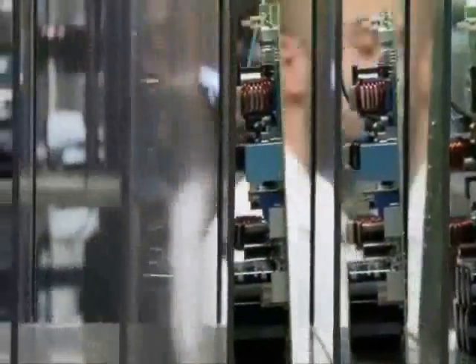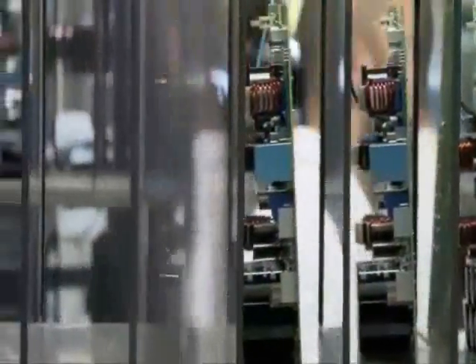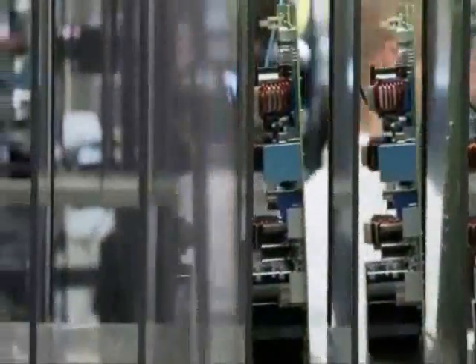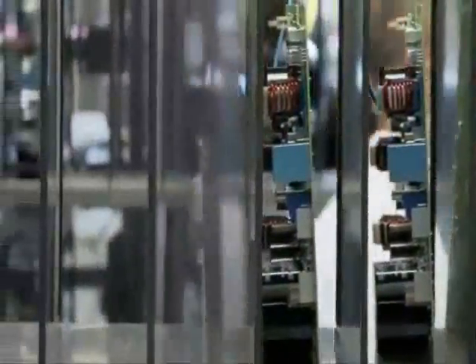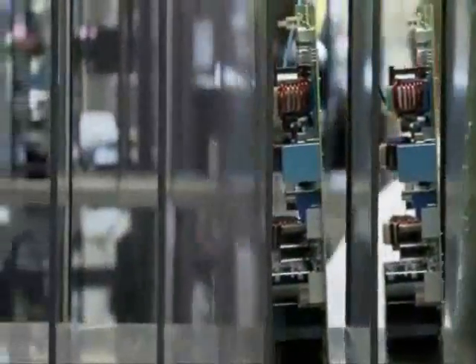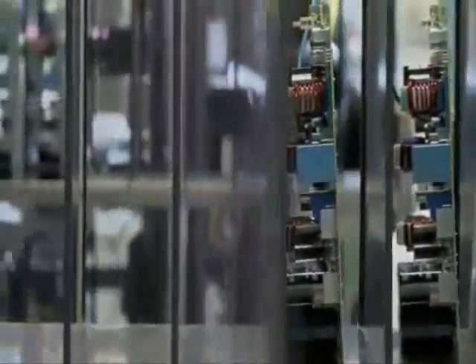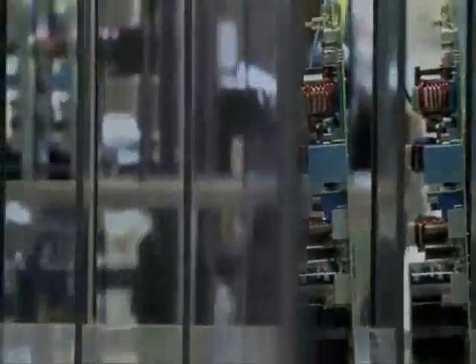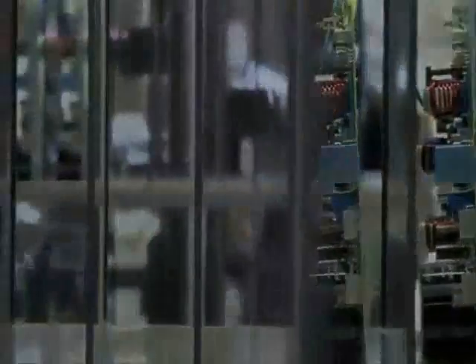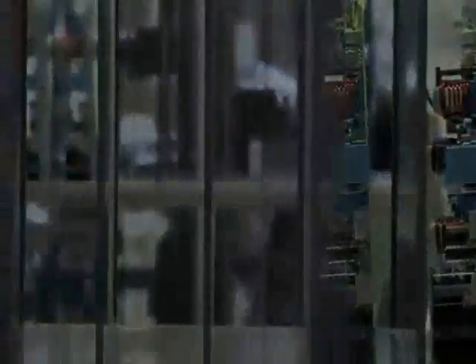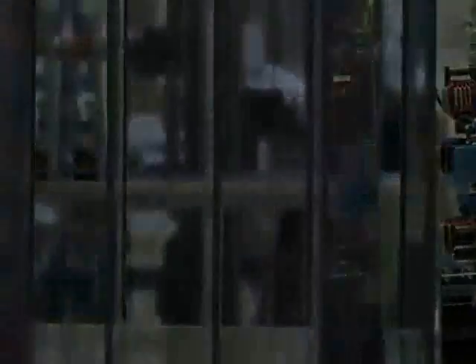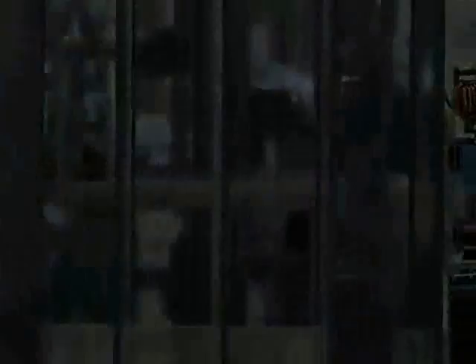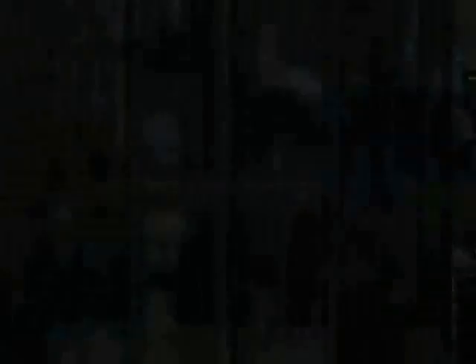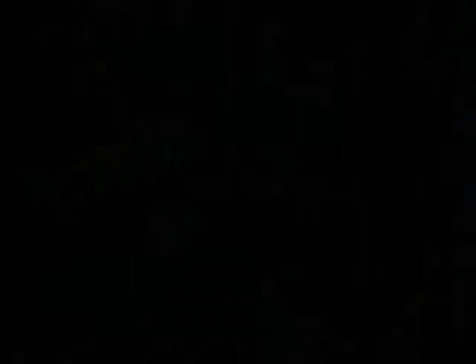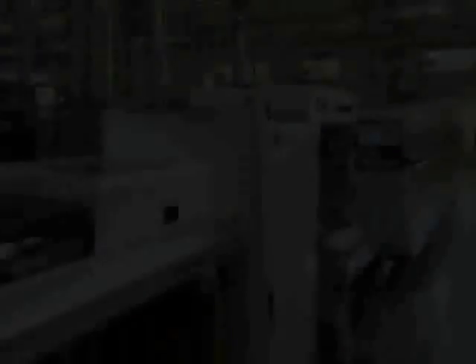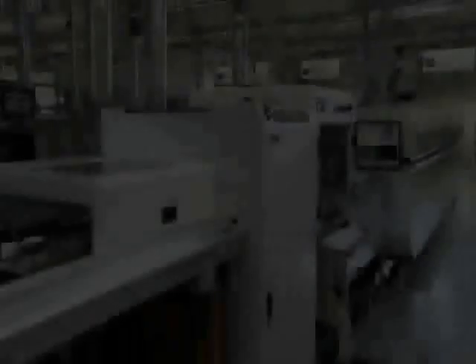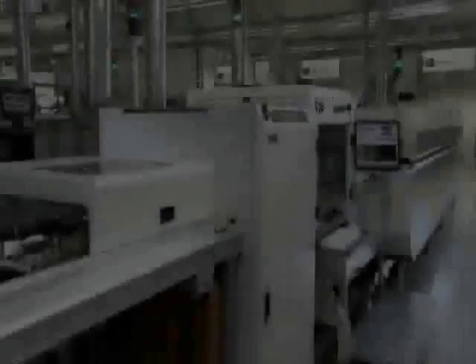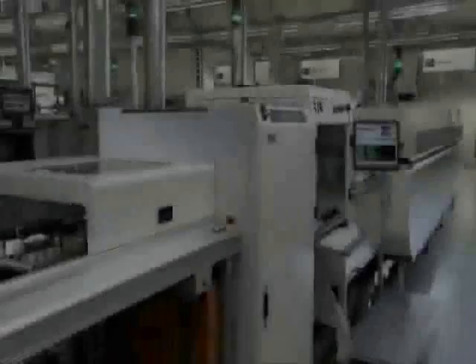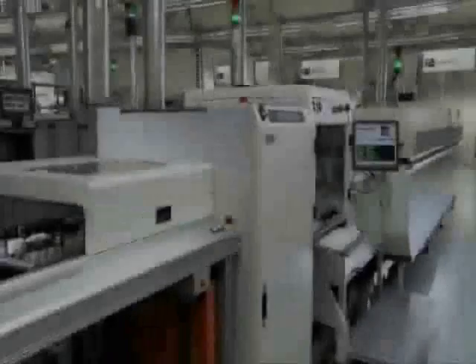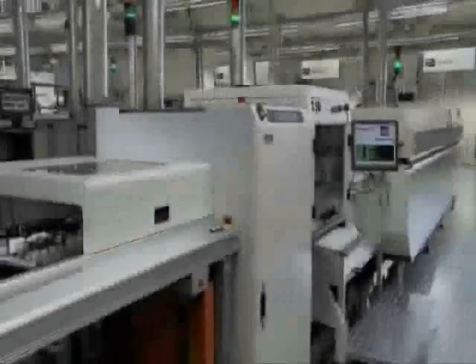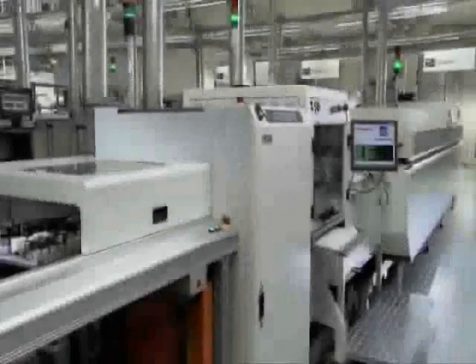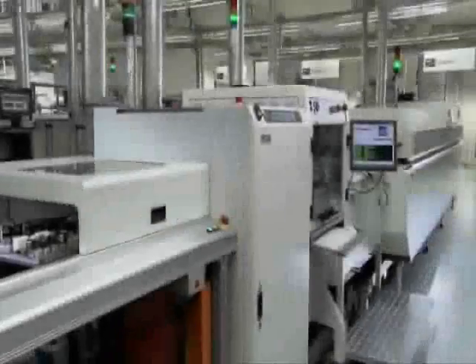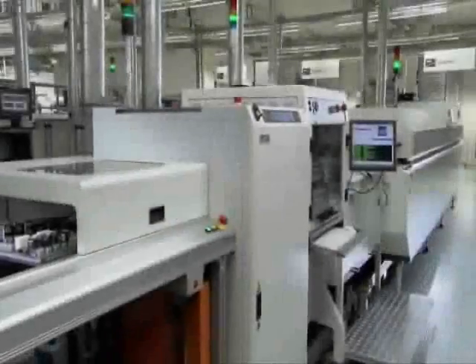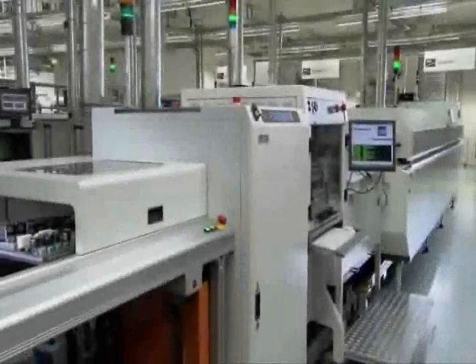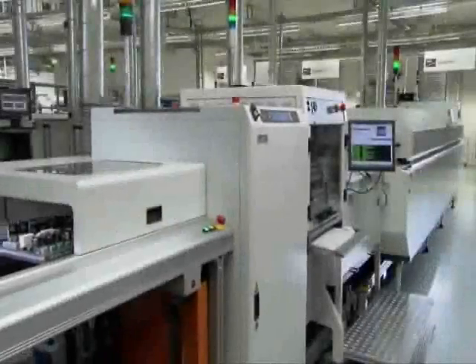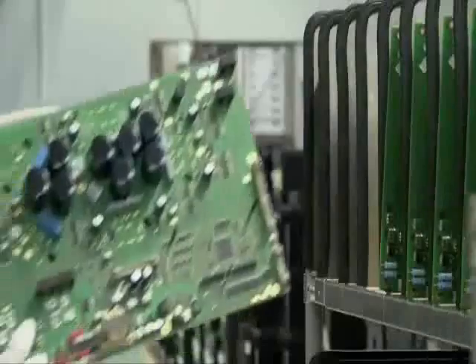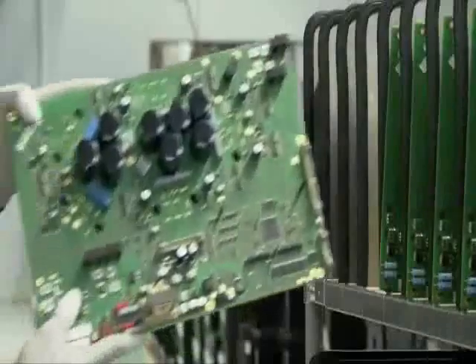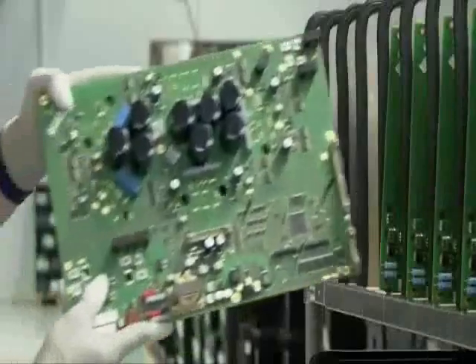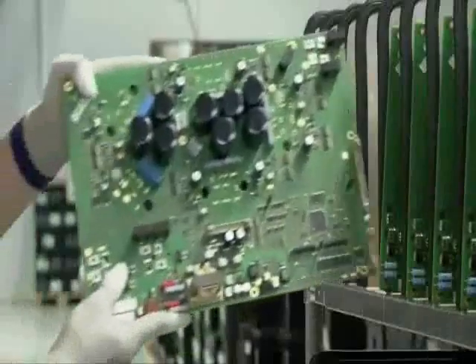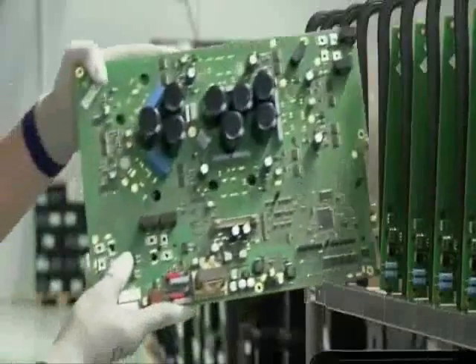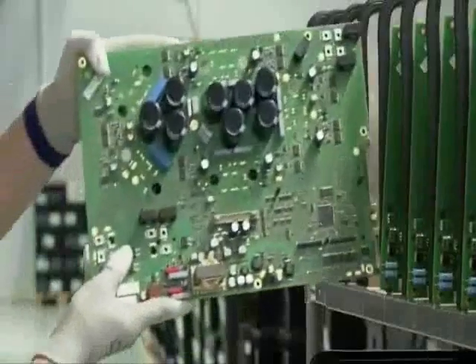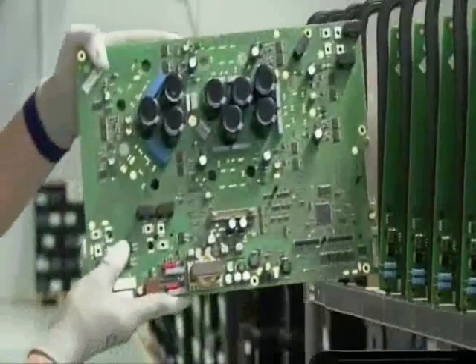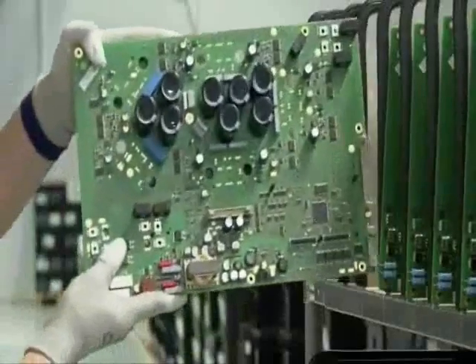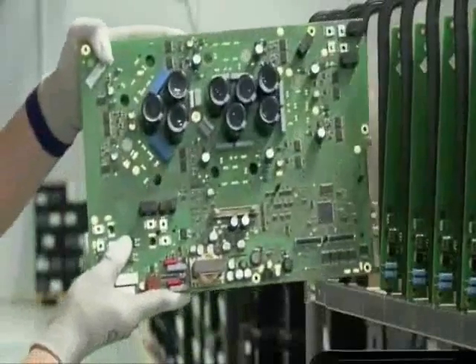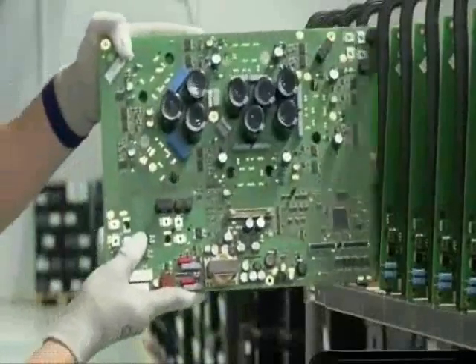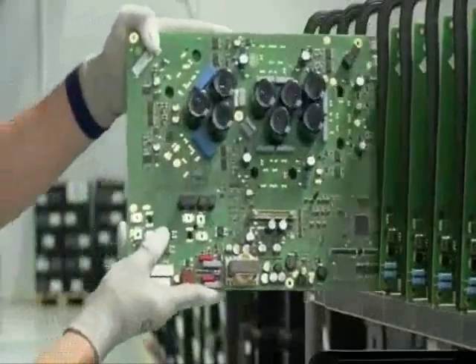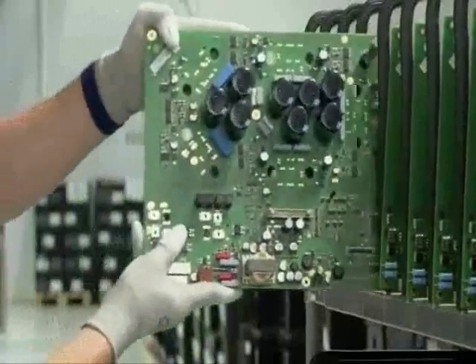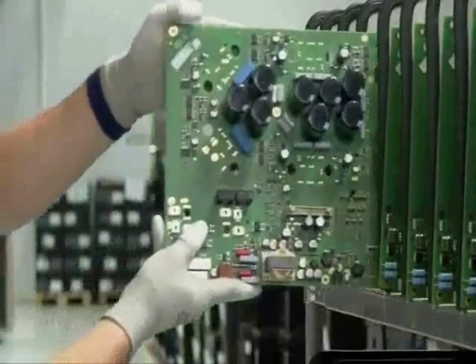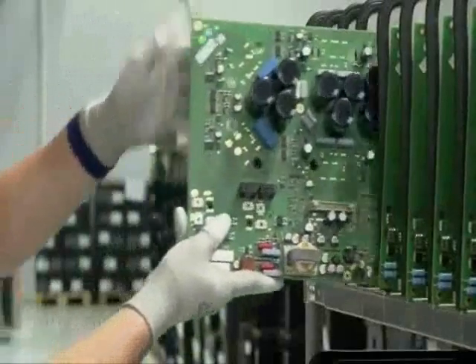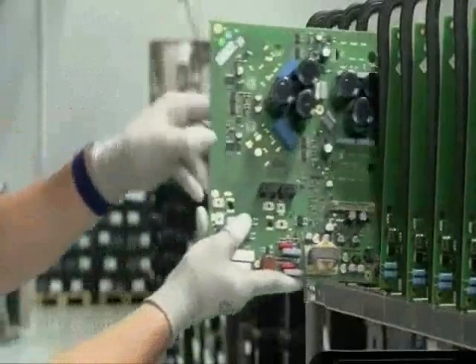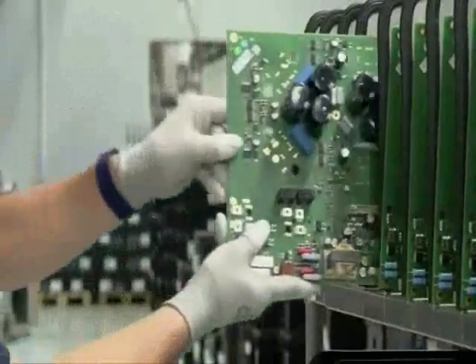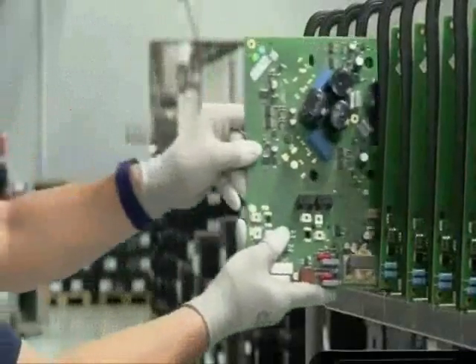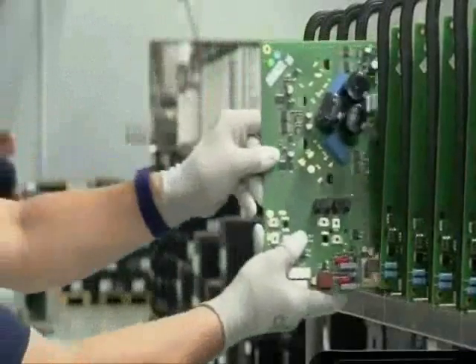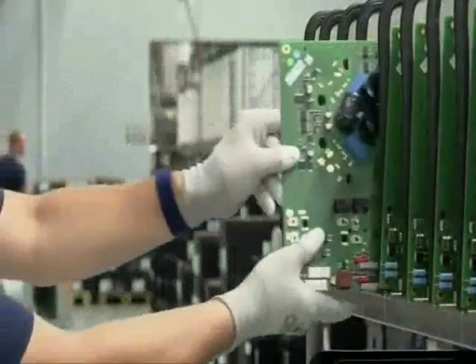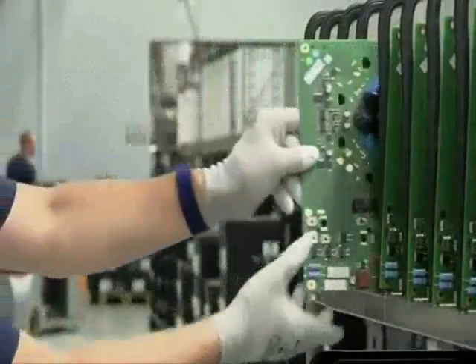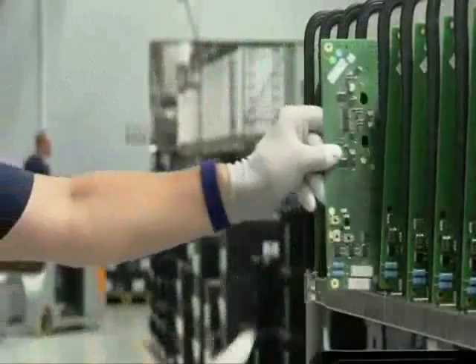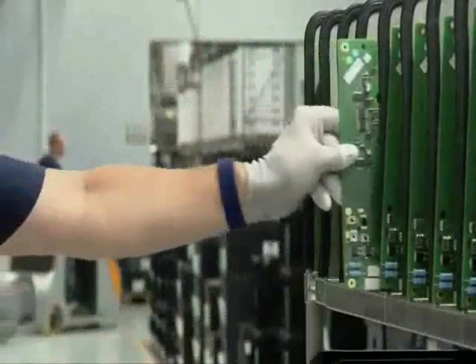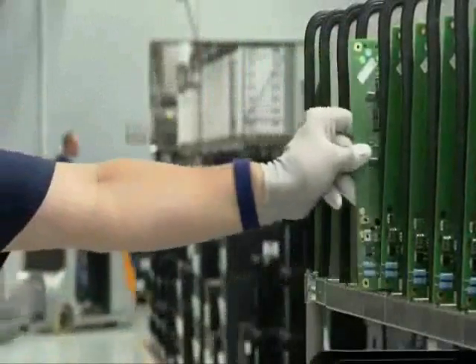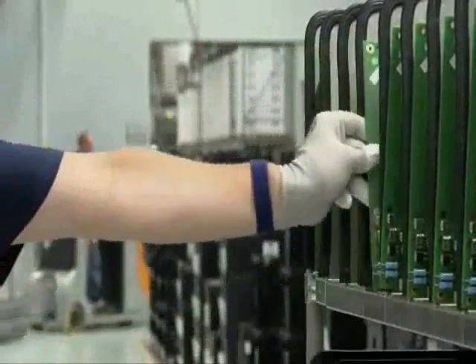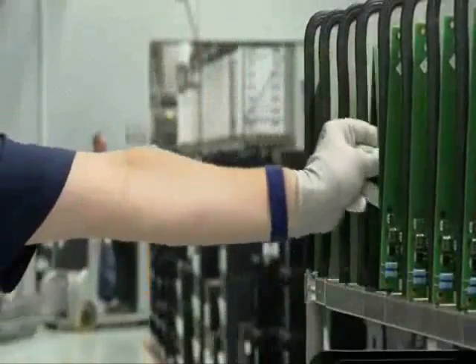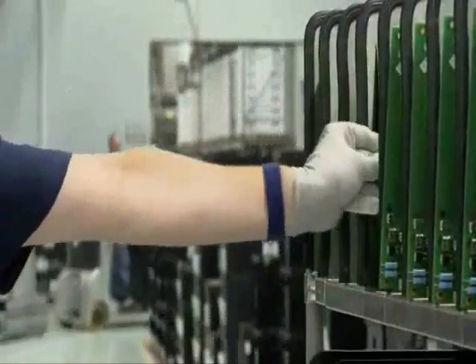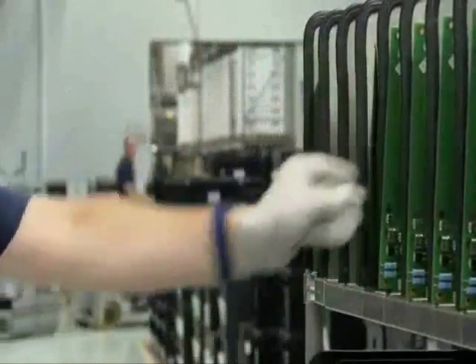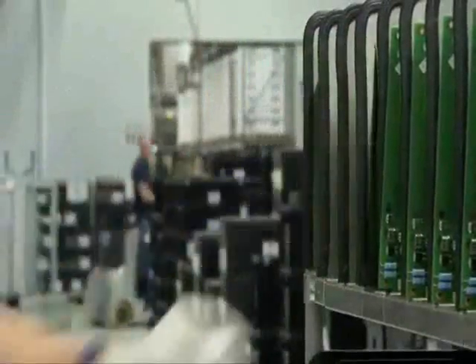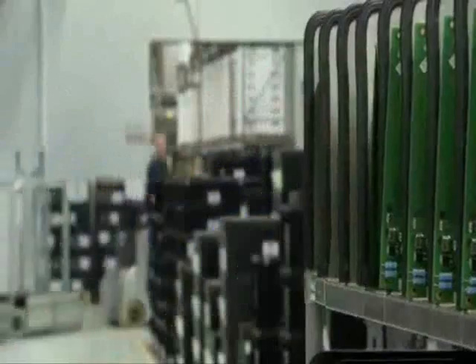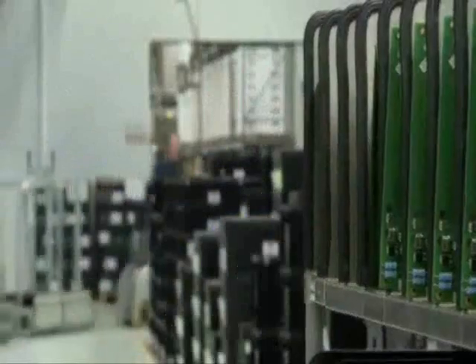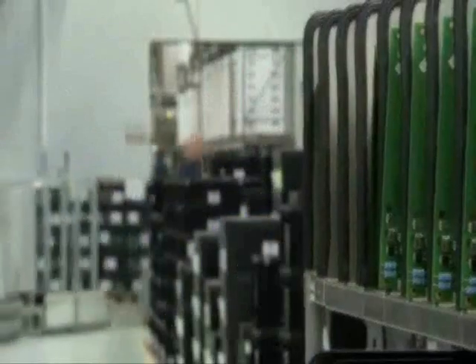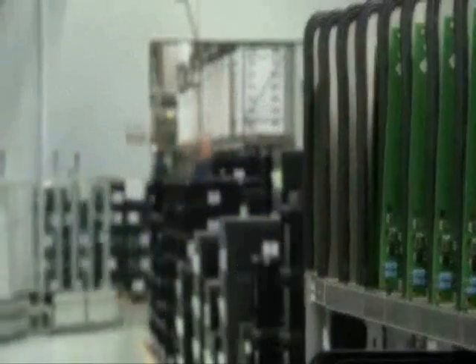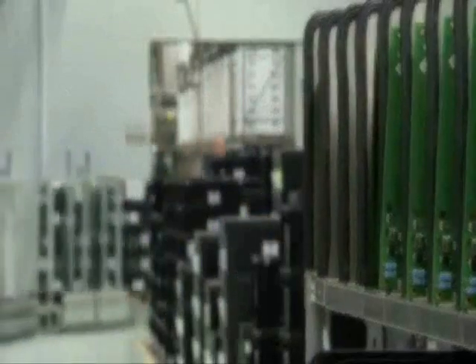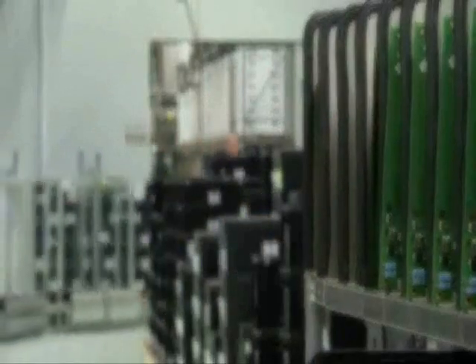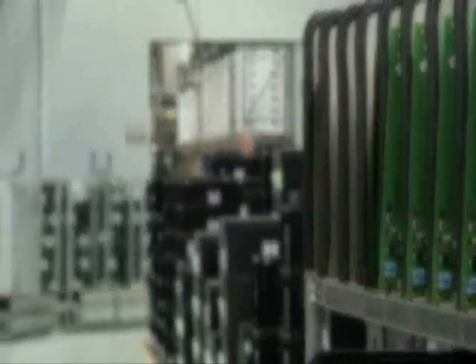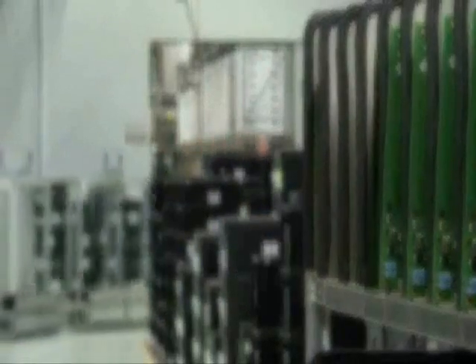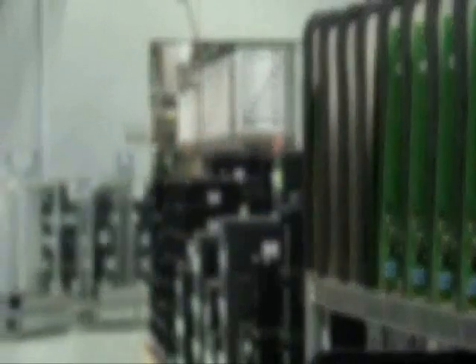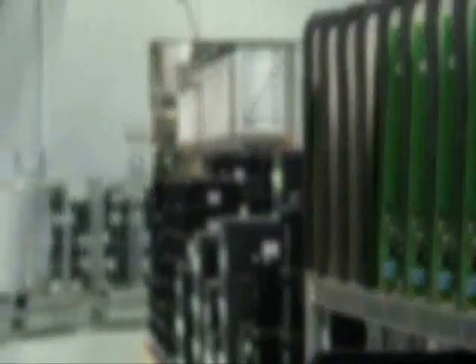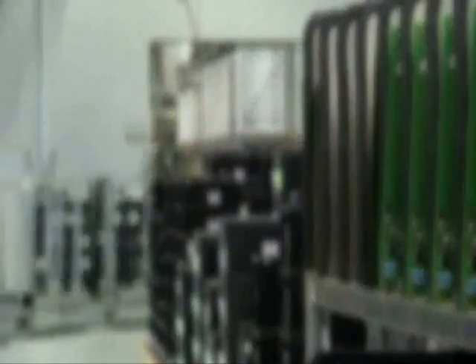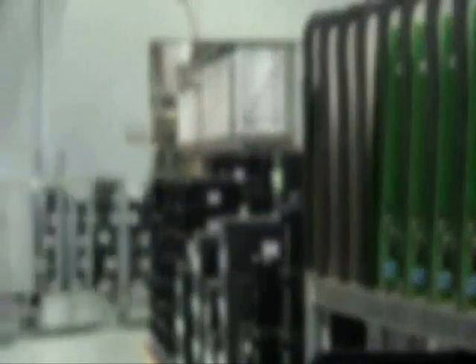Lastly, each board is coated with a protective finish, whether in the assembly lines nearby or in Denver, Colorado.